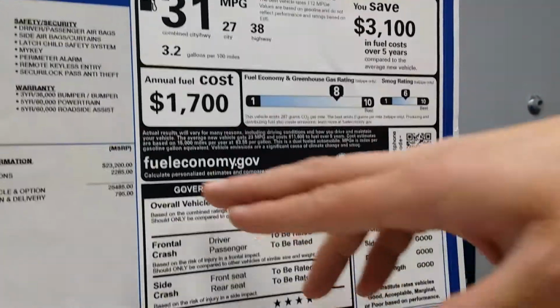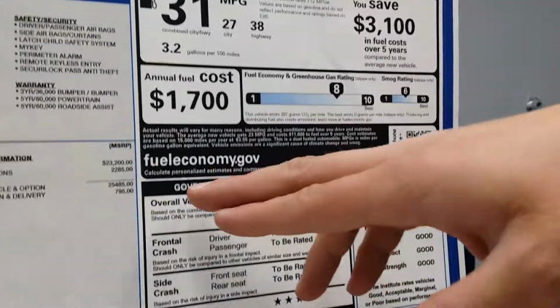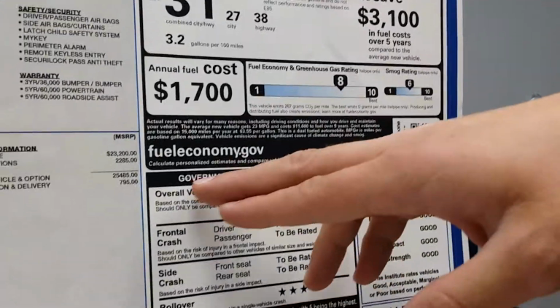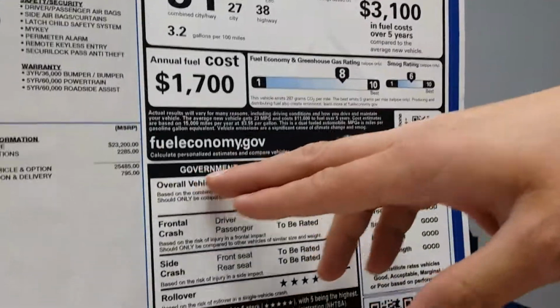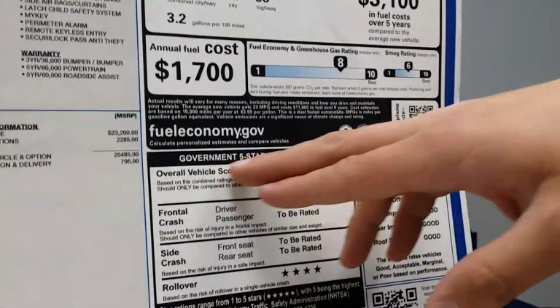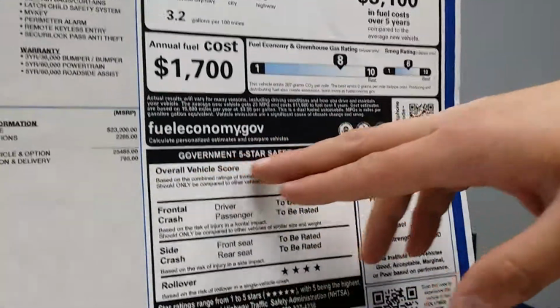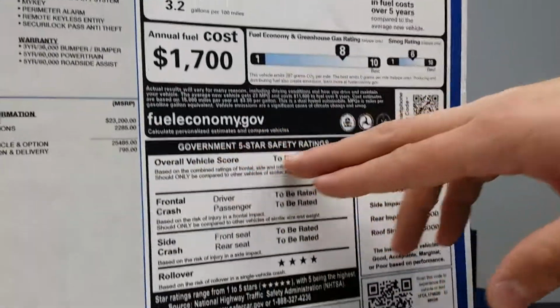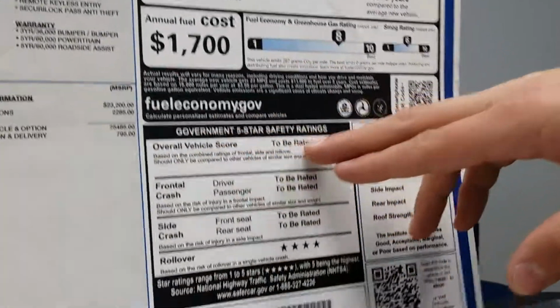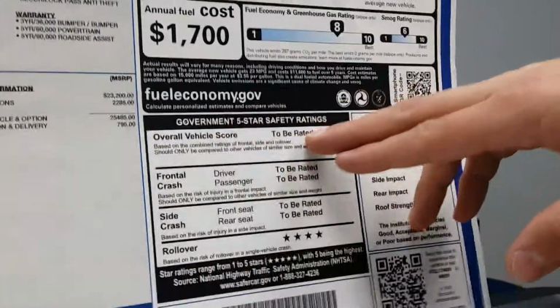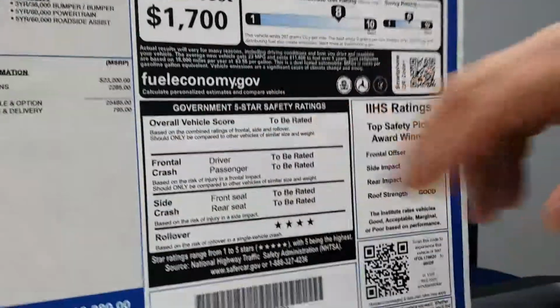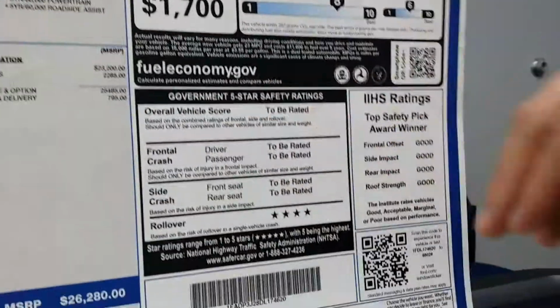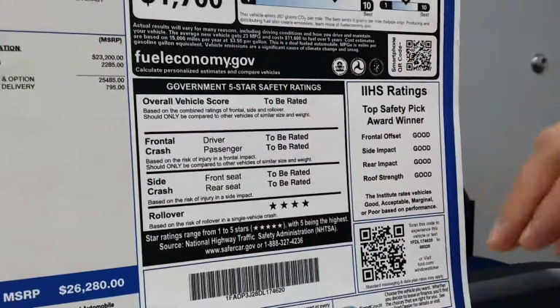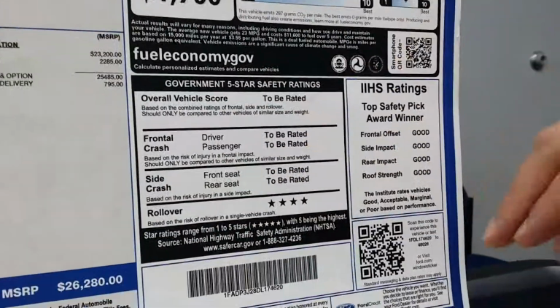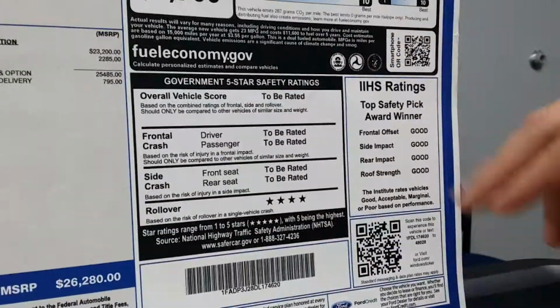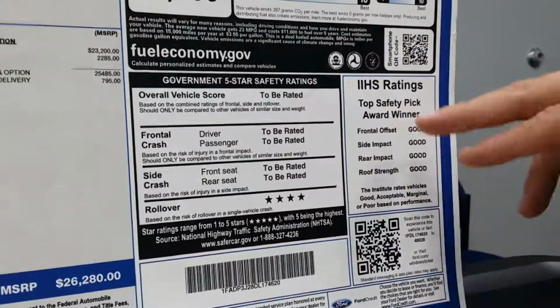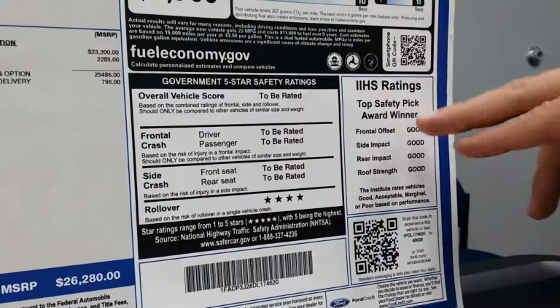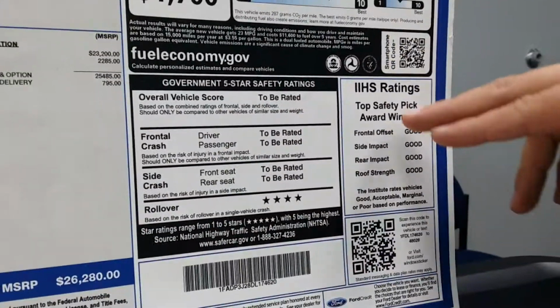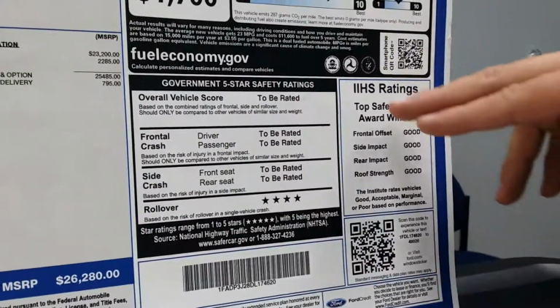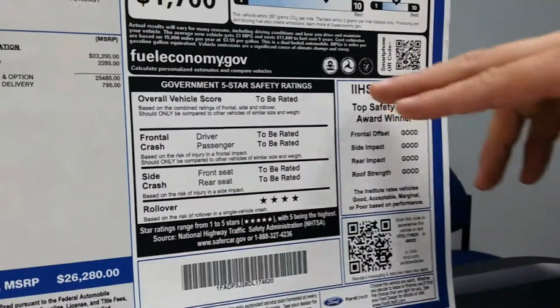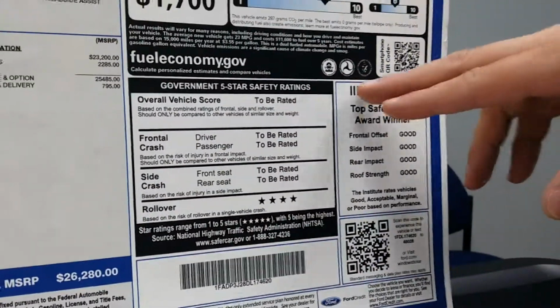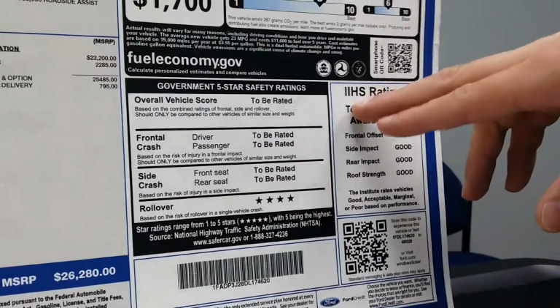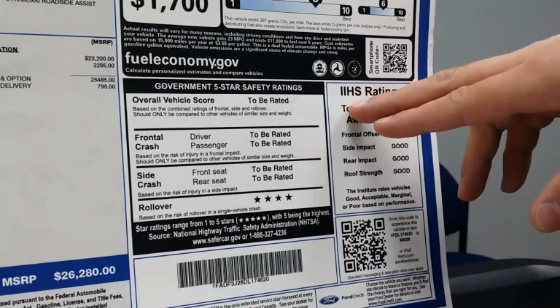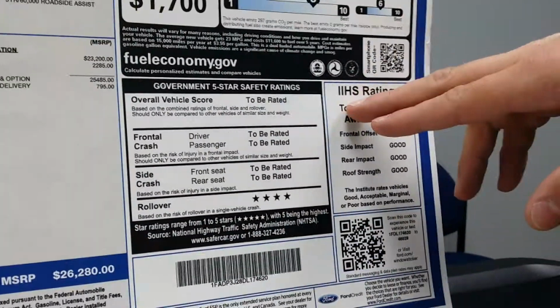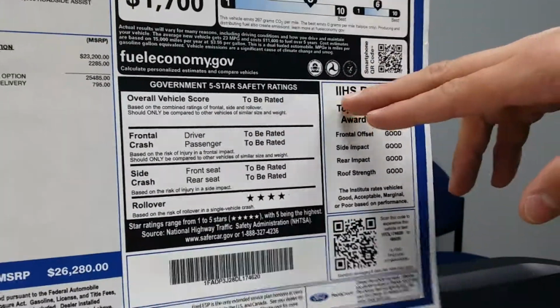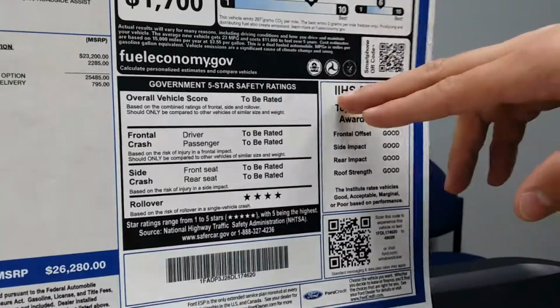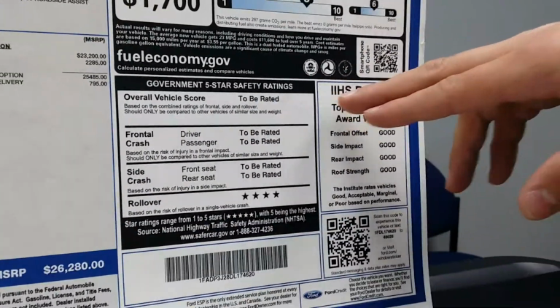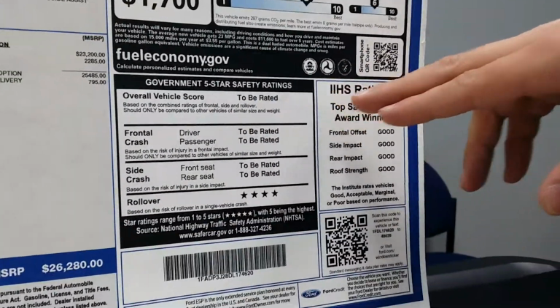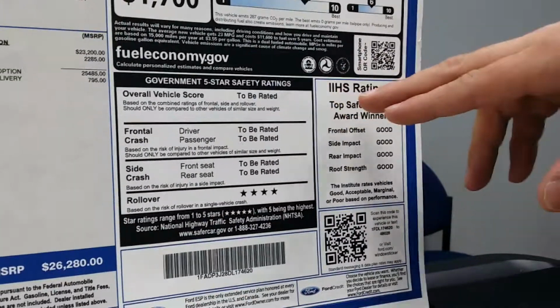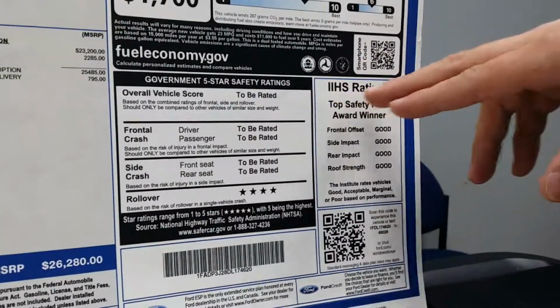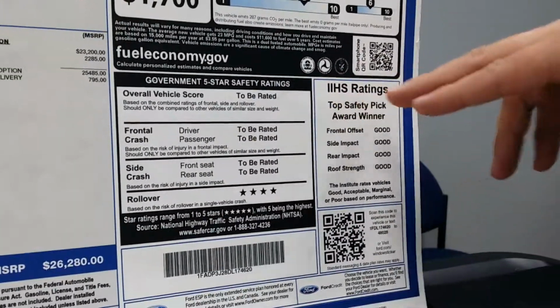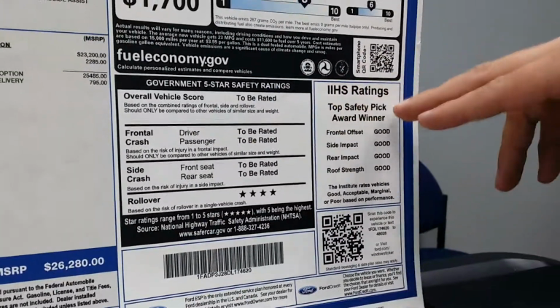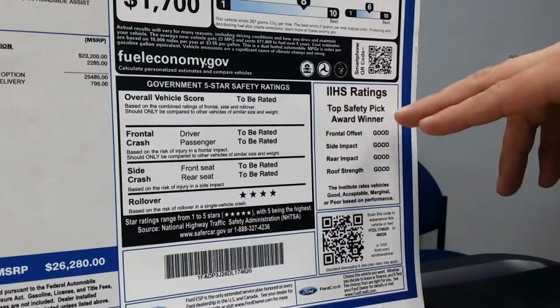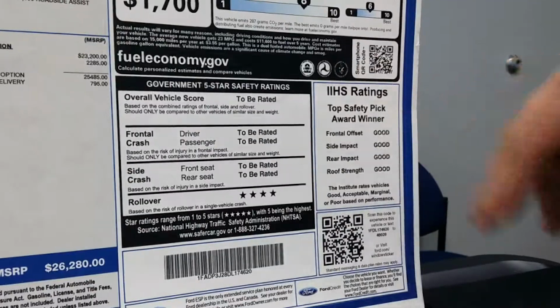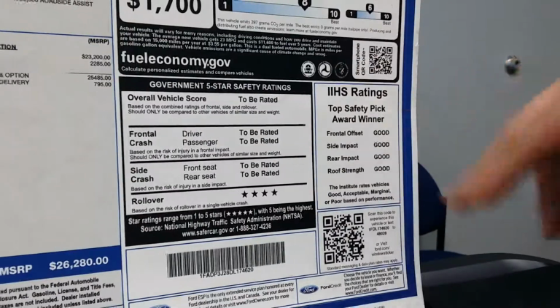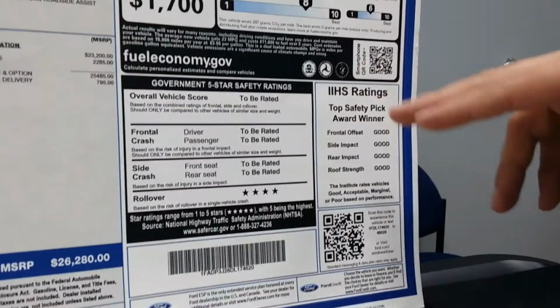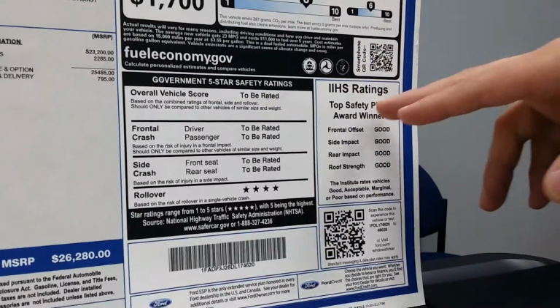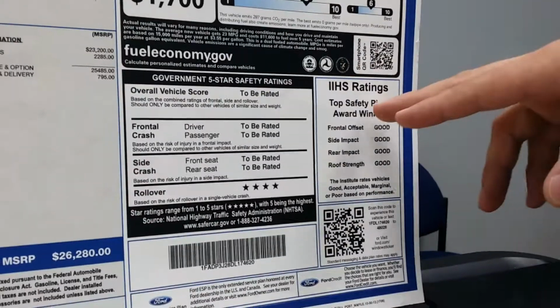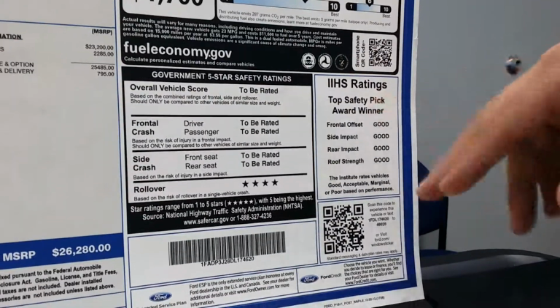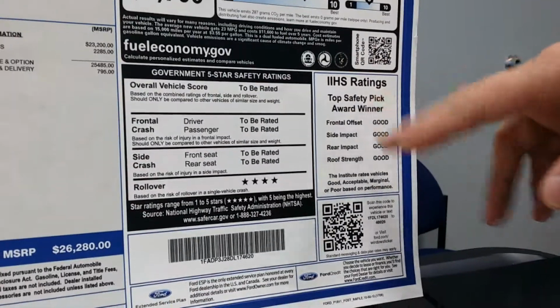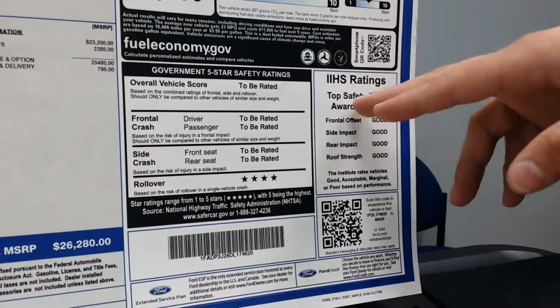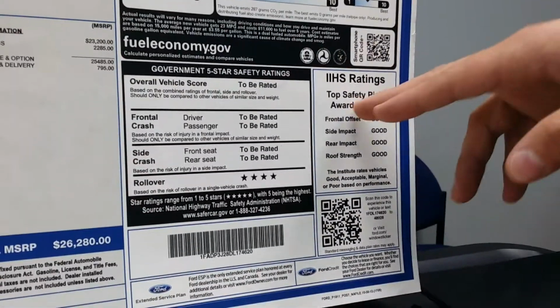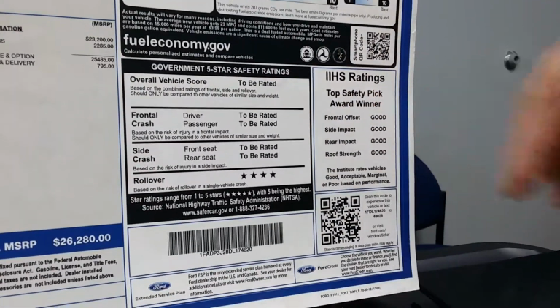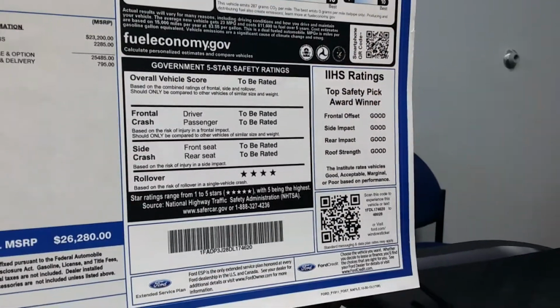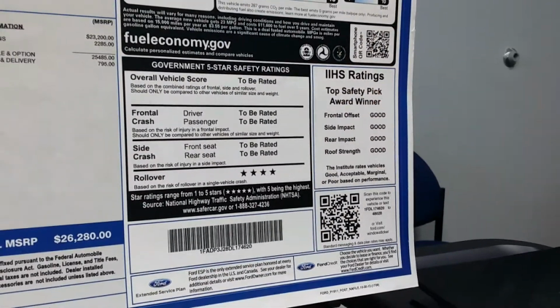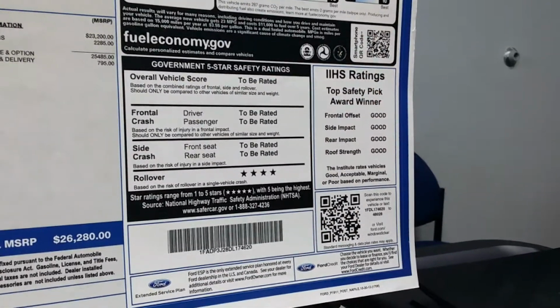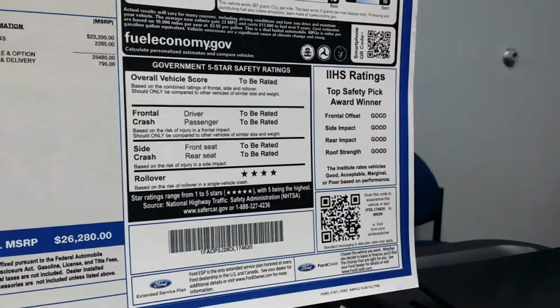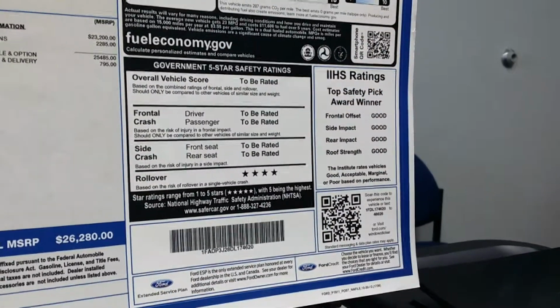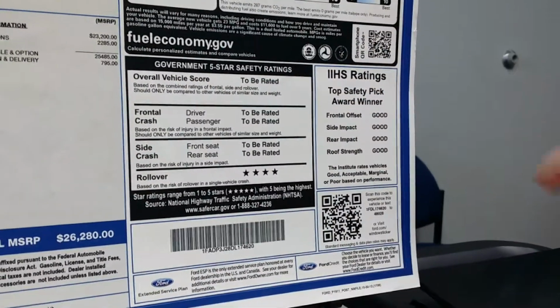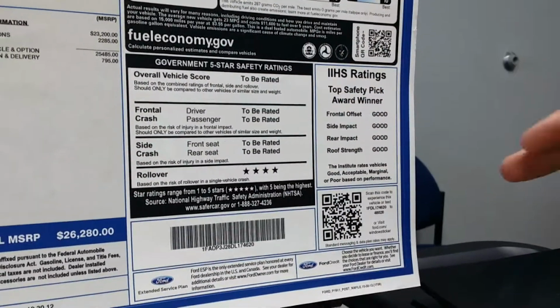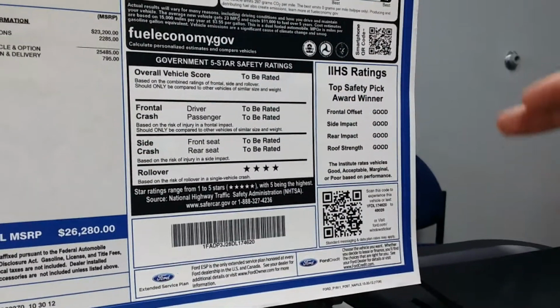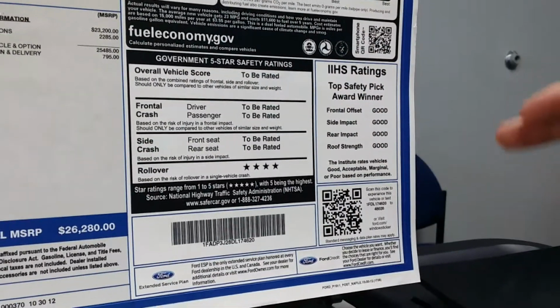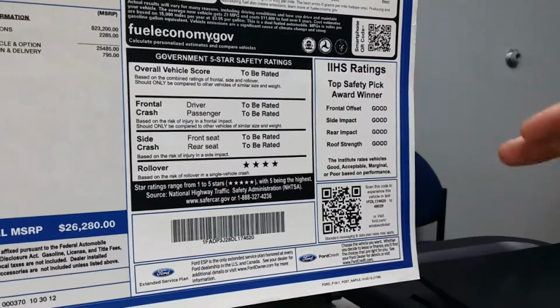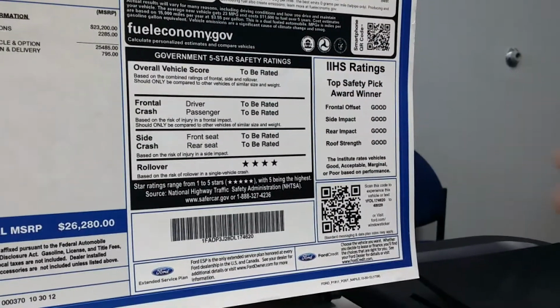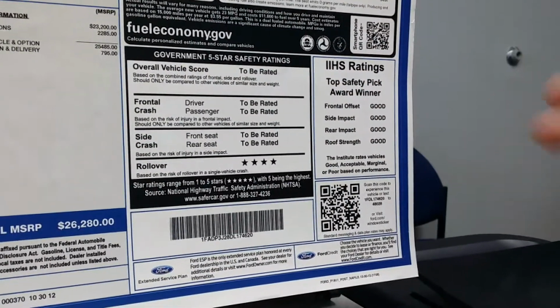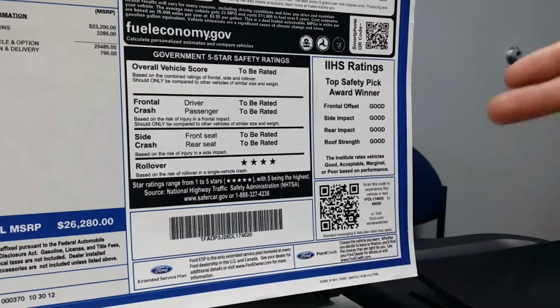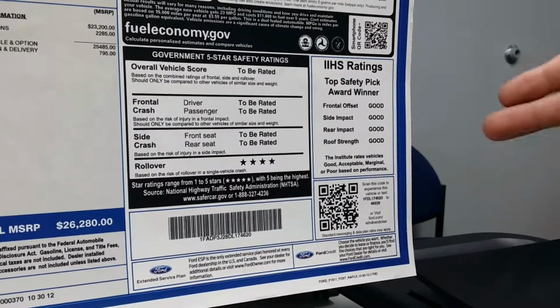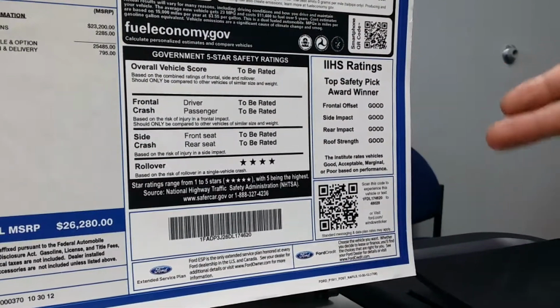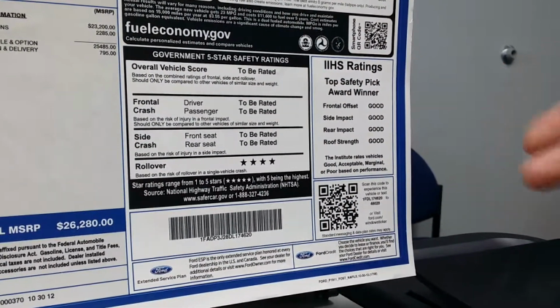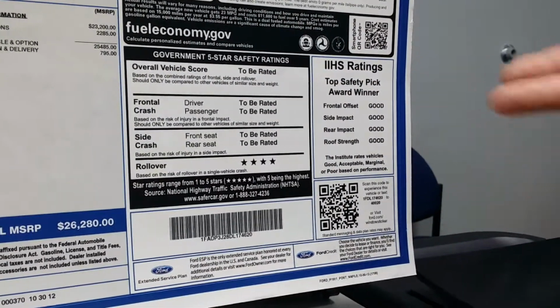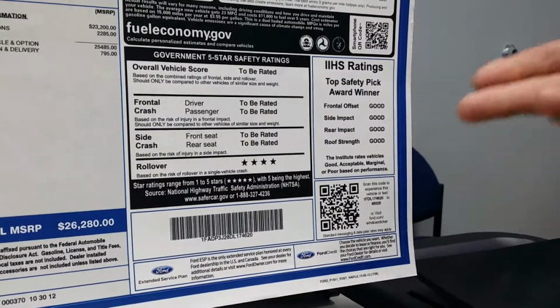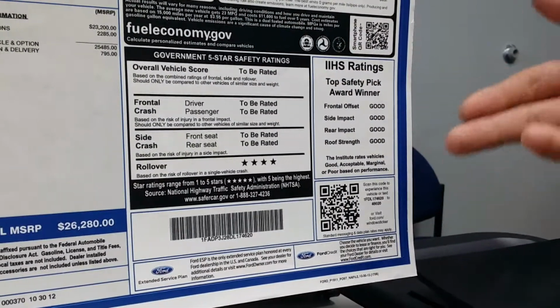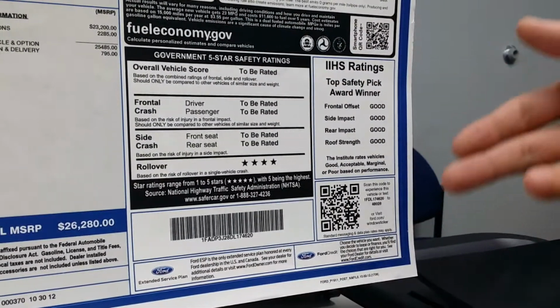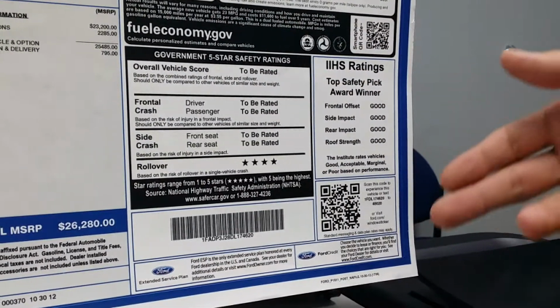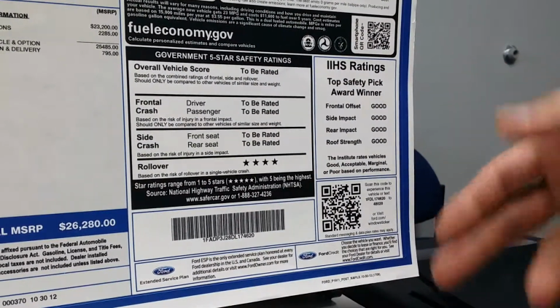It'll show you the government's five-star safety ratings and the IIHS ratings. You'll see this is a top safety pick award winner, so that's very cool.